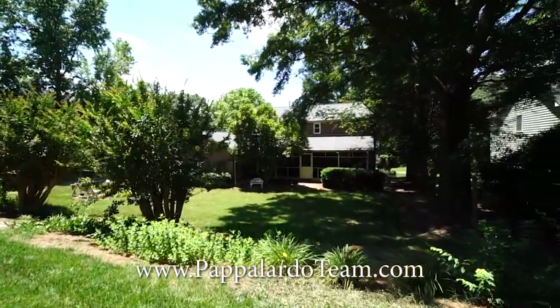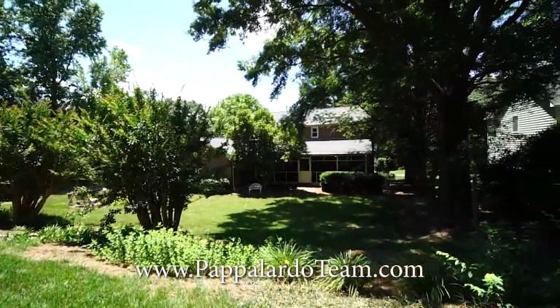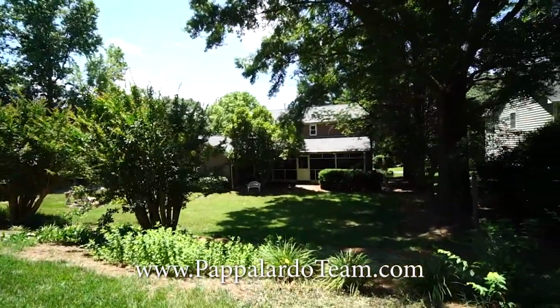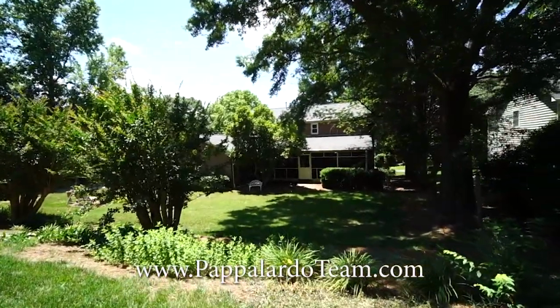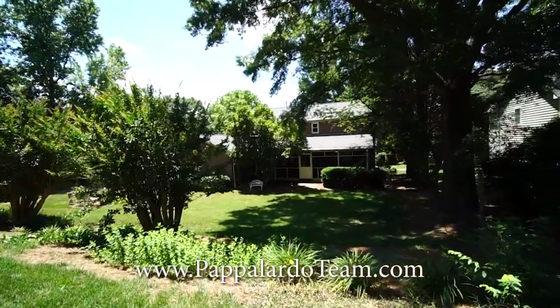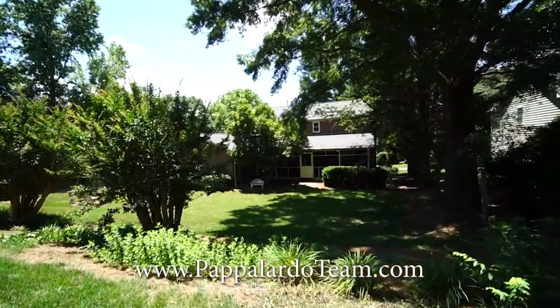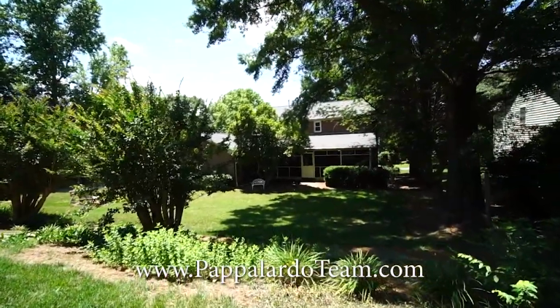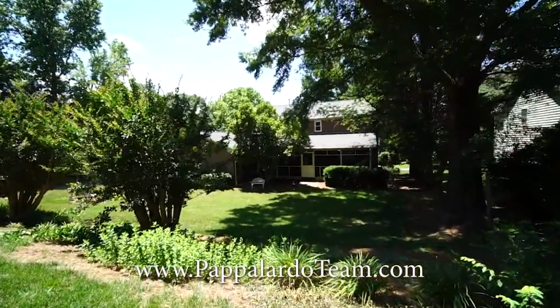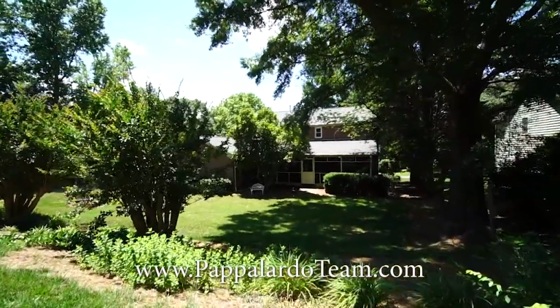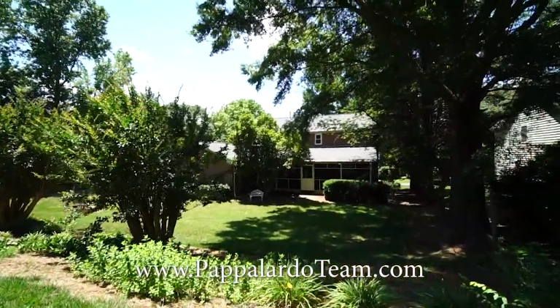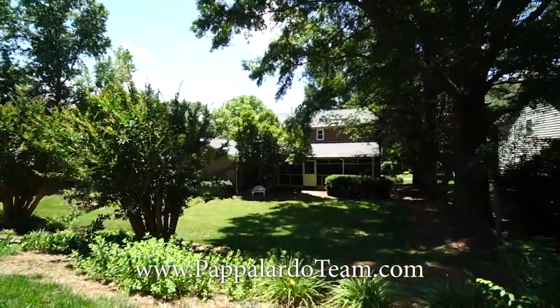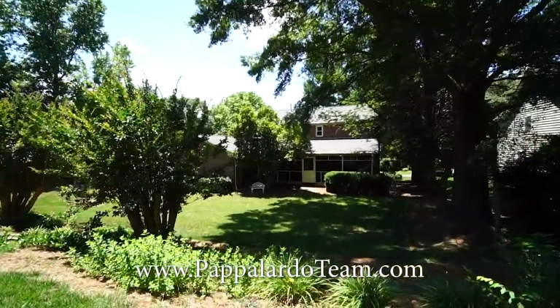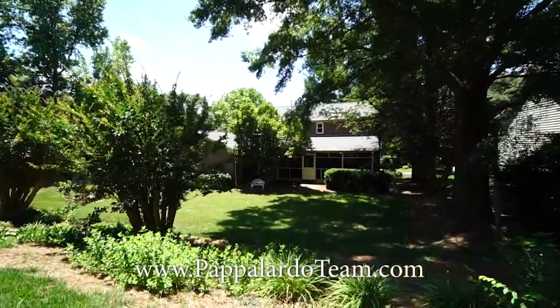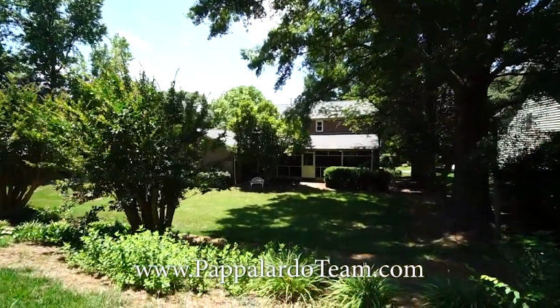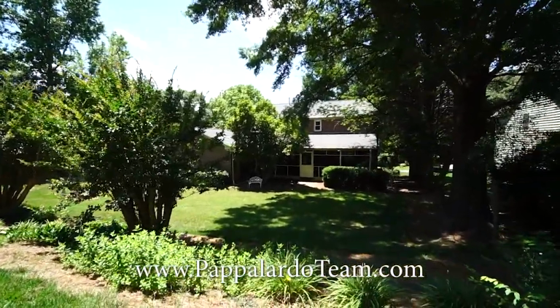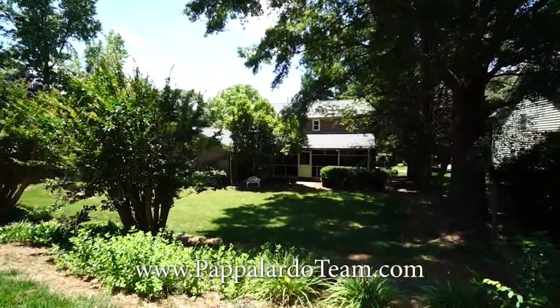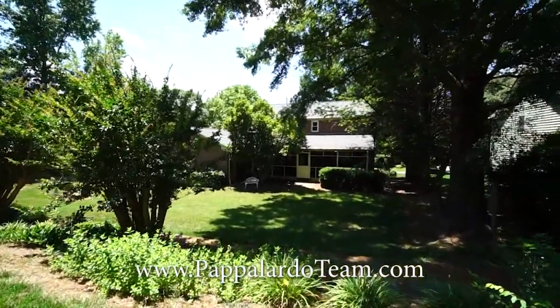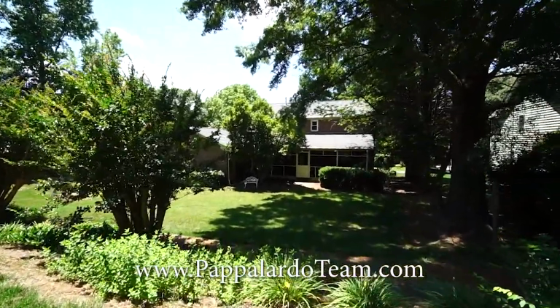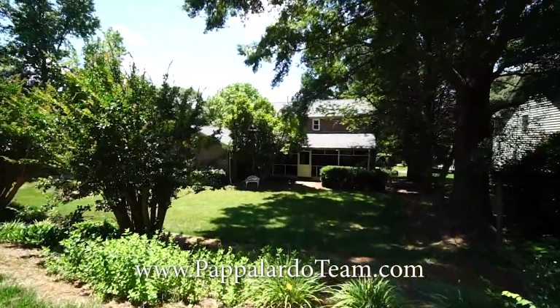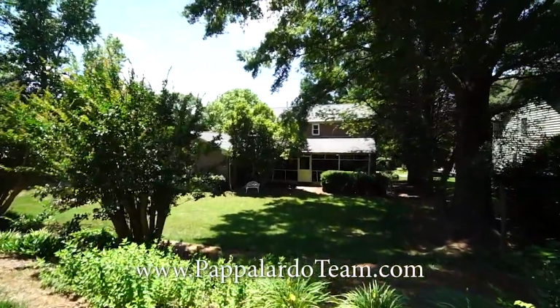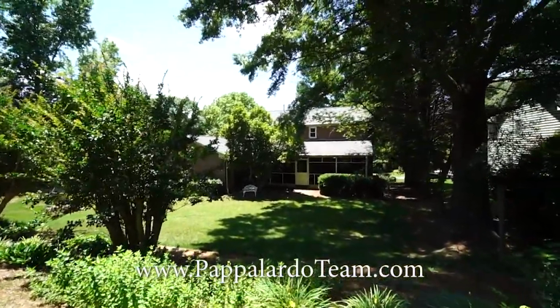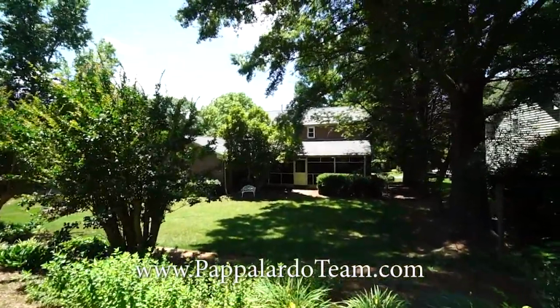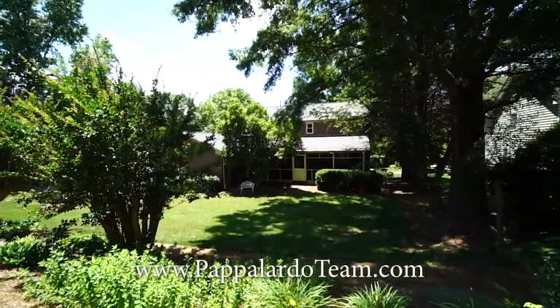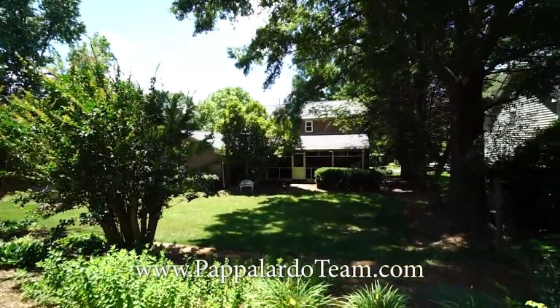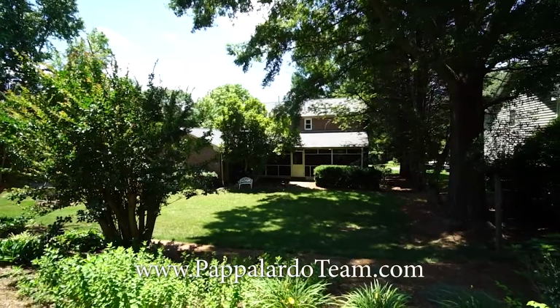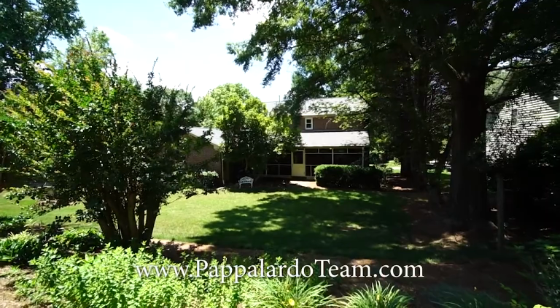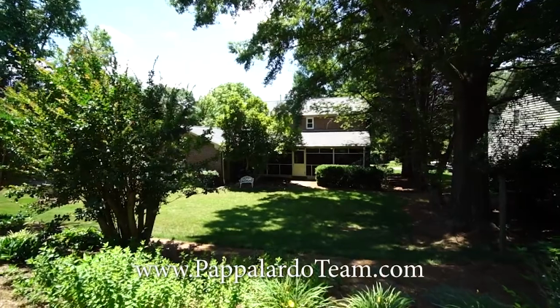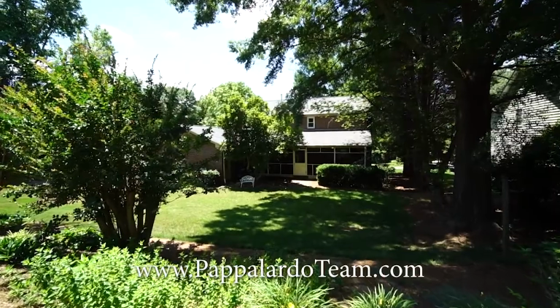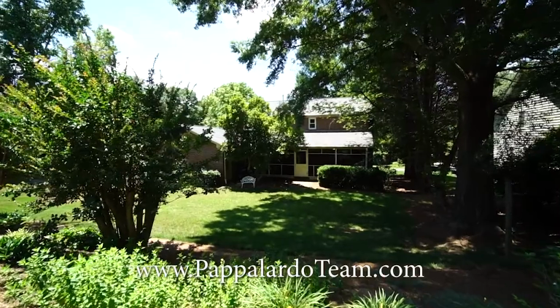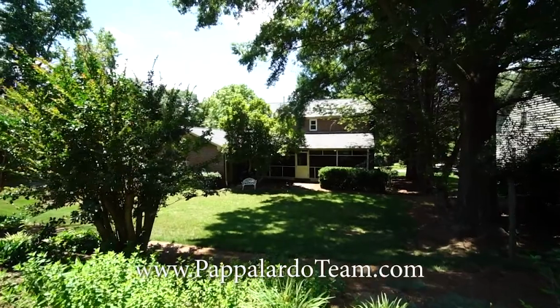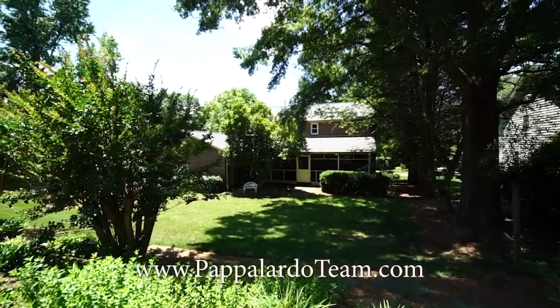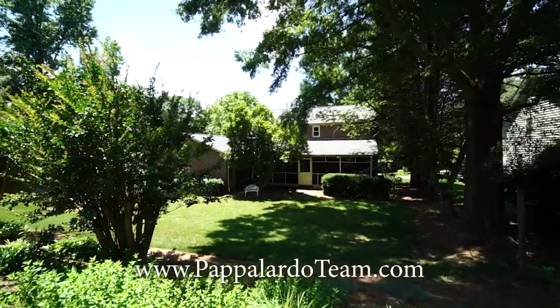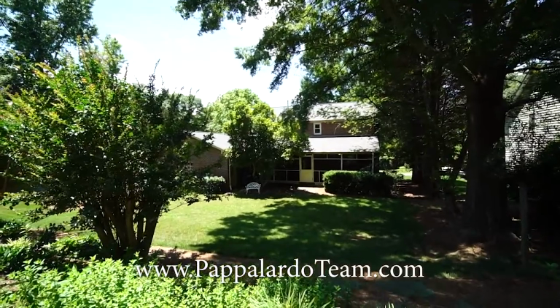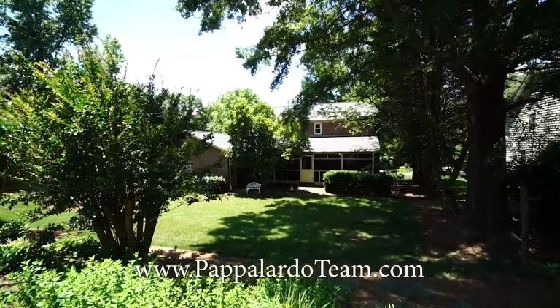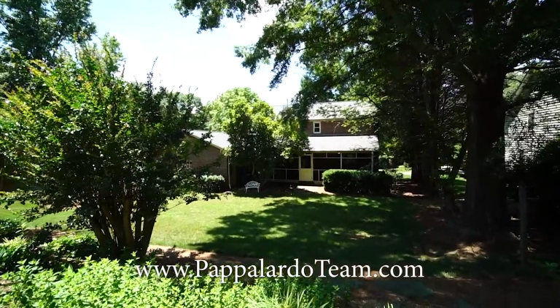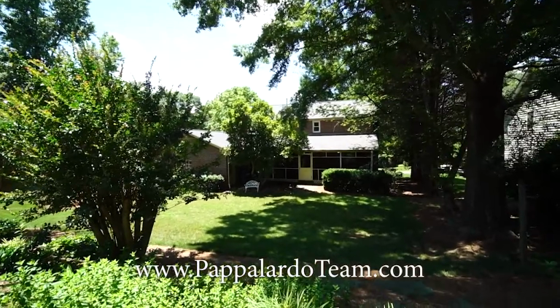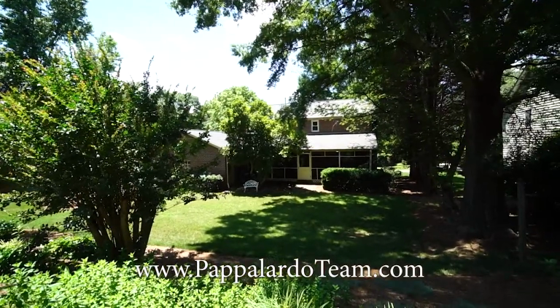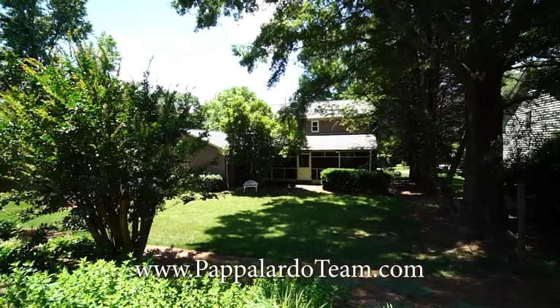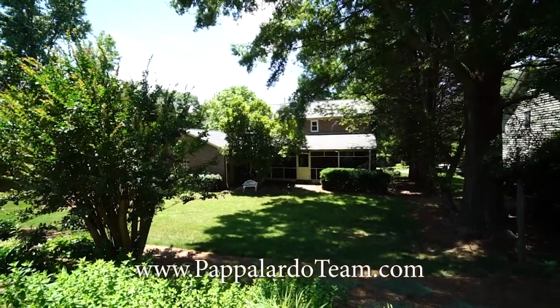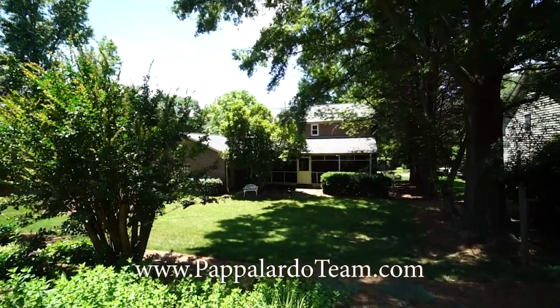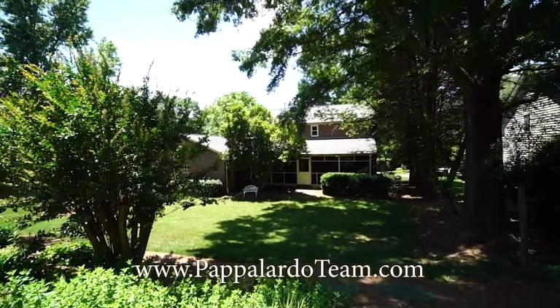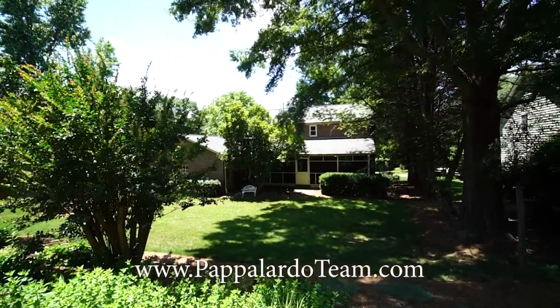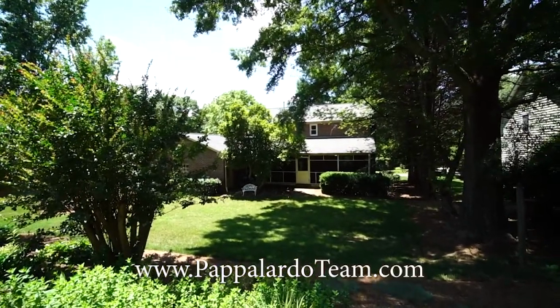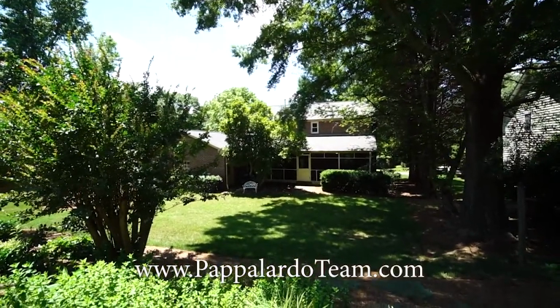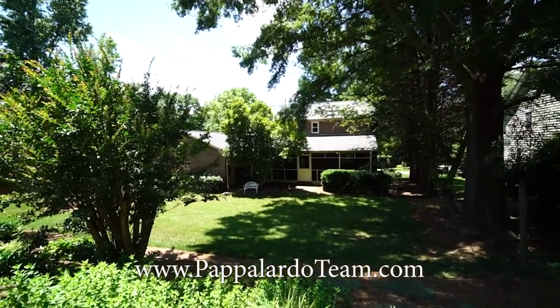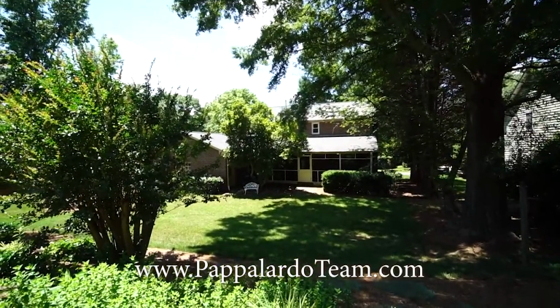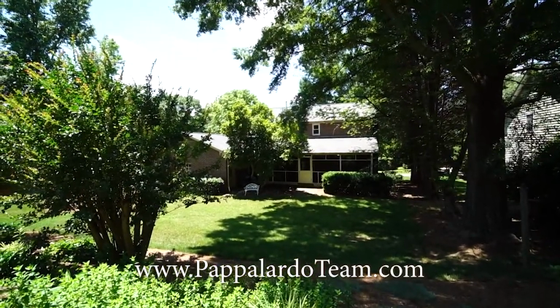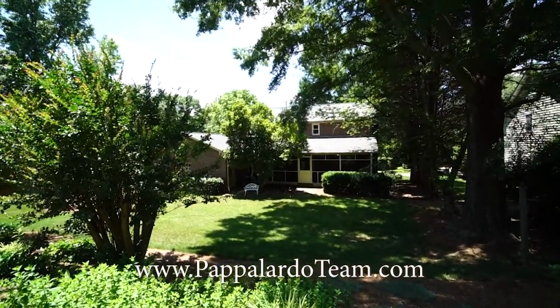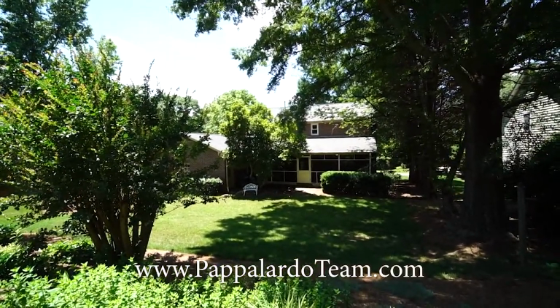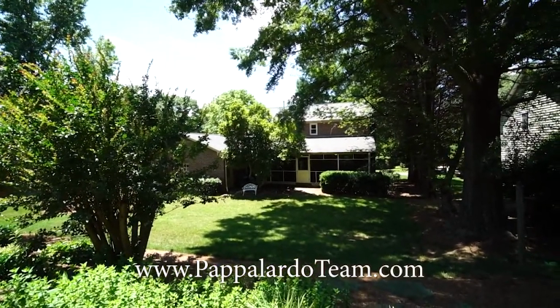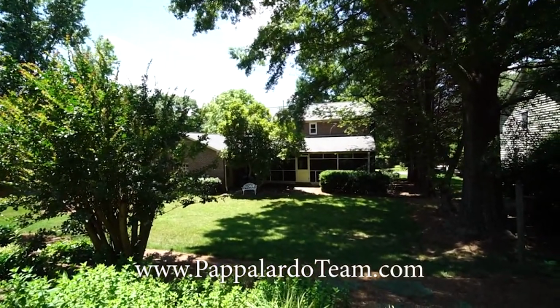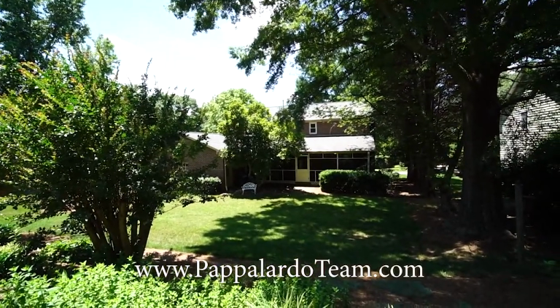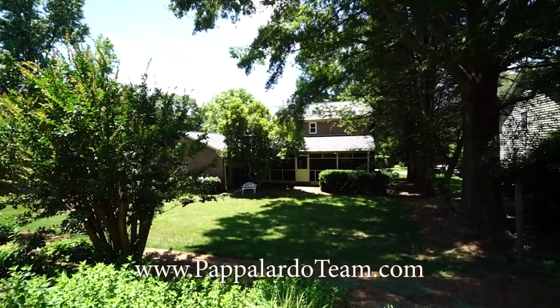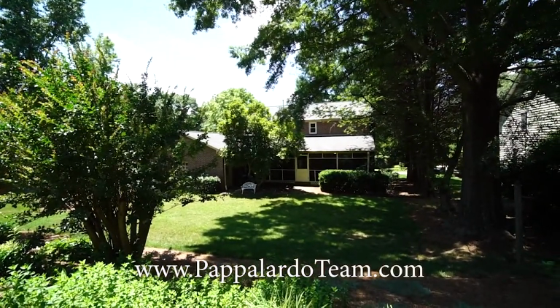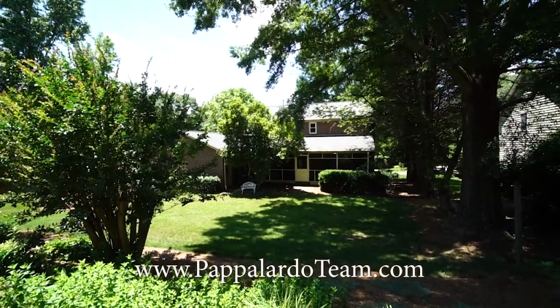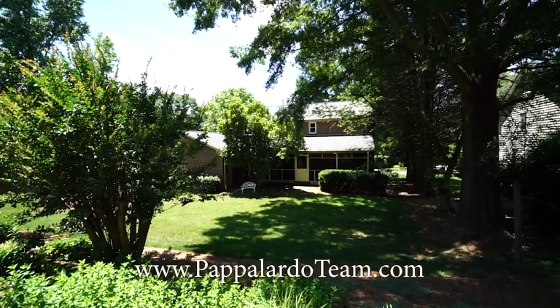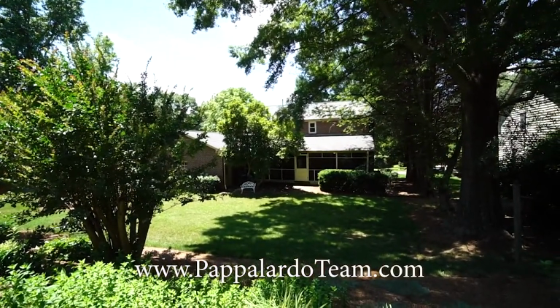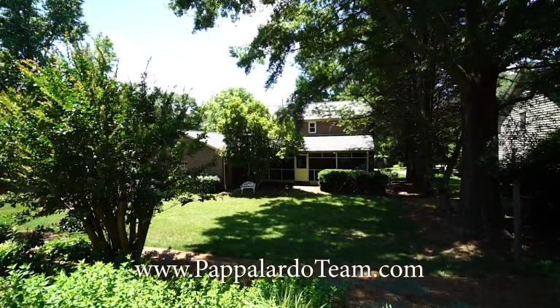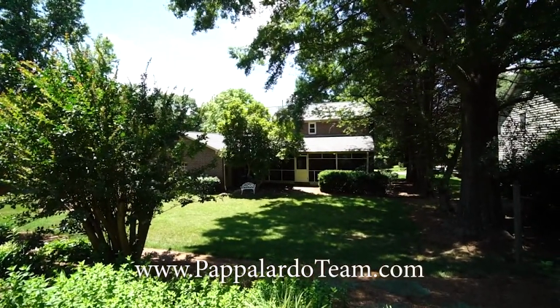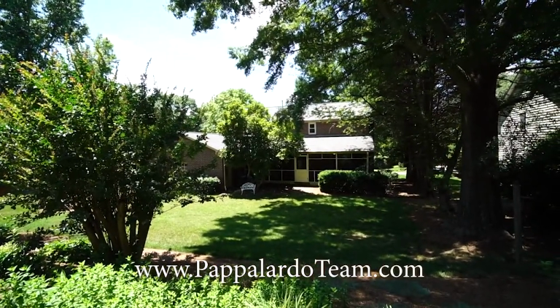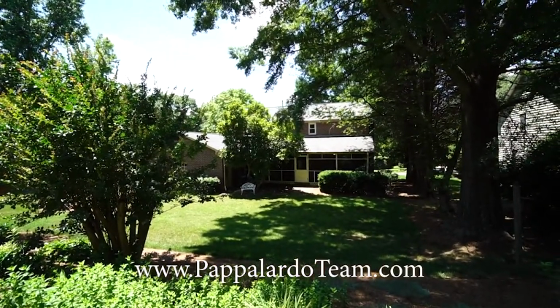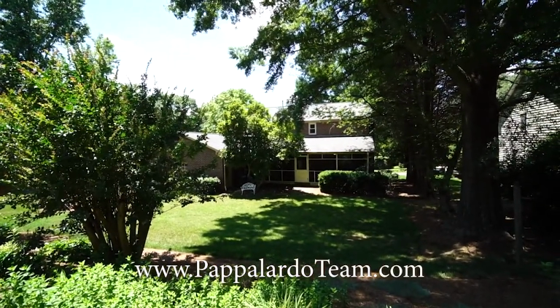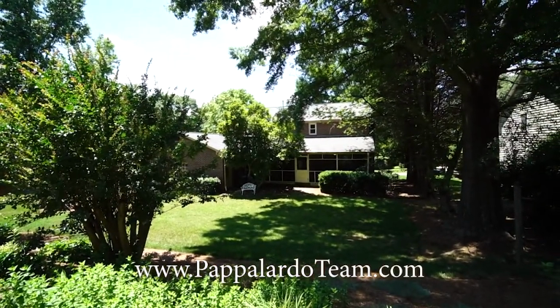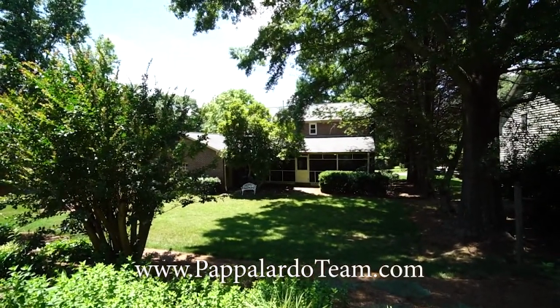And again we are at 3604 Turnberry Lane in the Cardinal neighborhood in Greensboro, North Carolina.